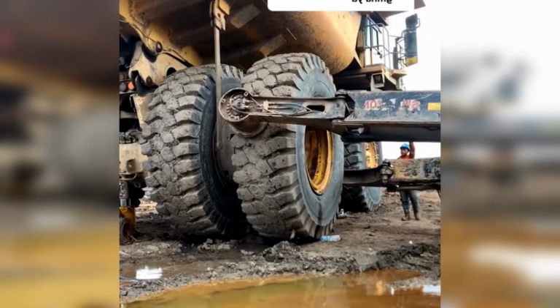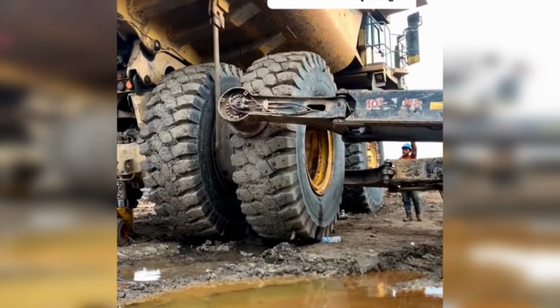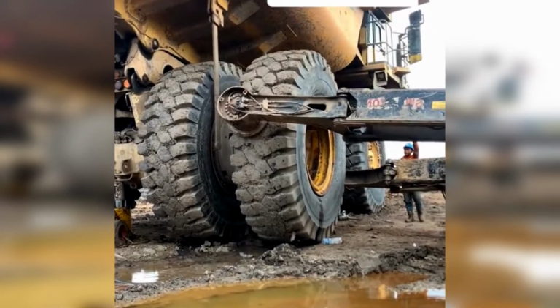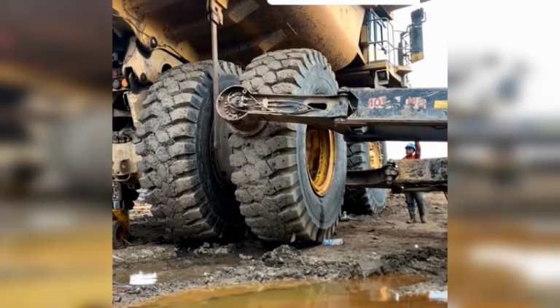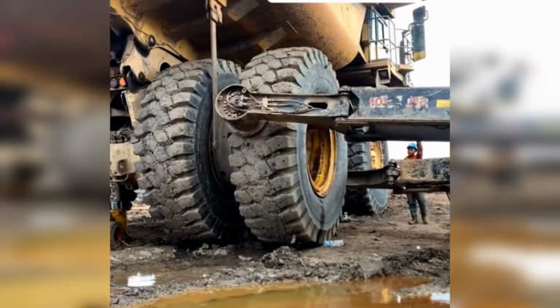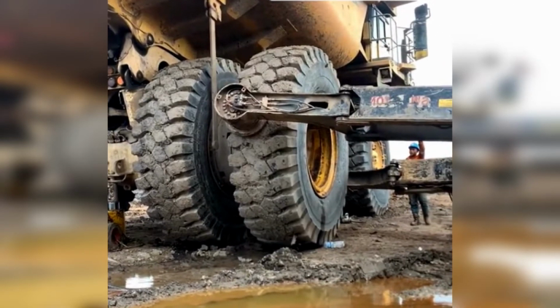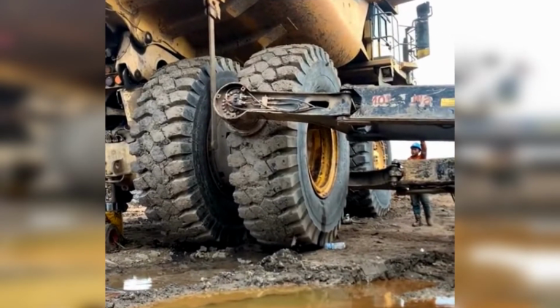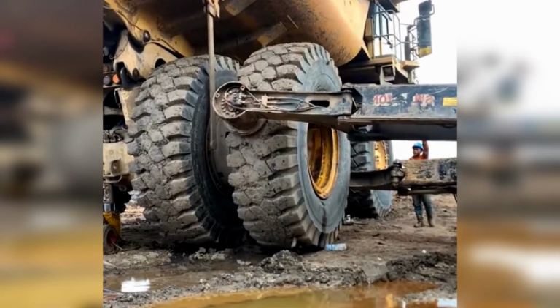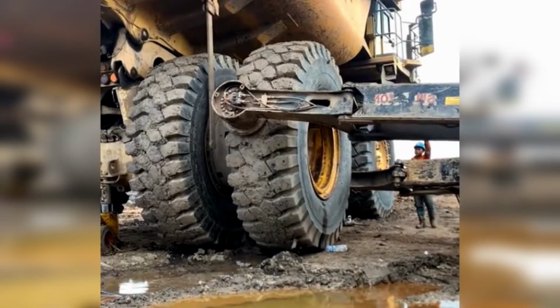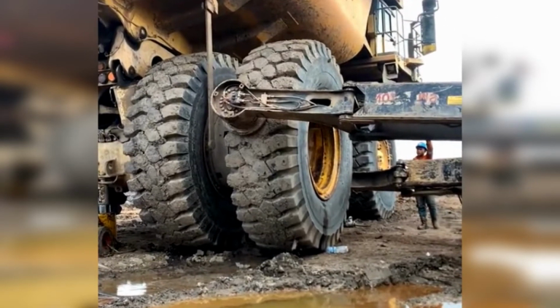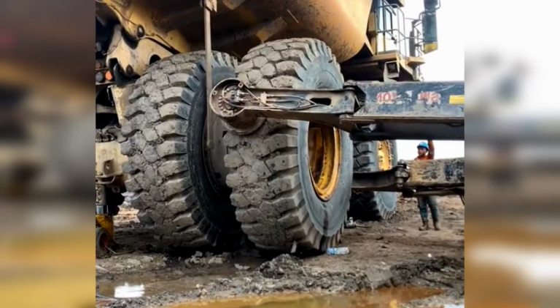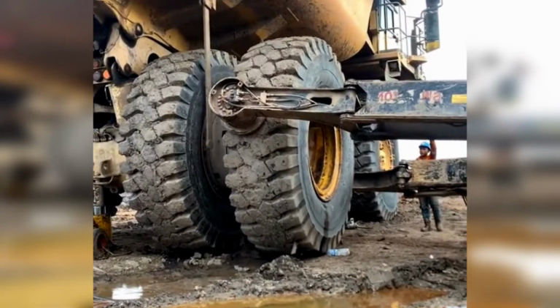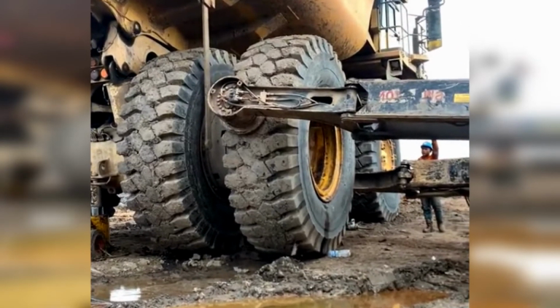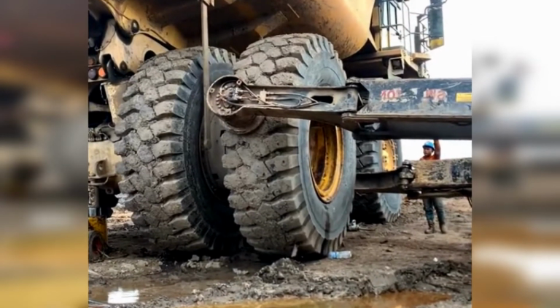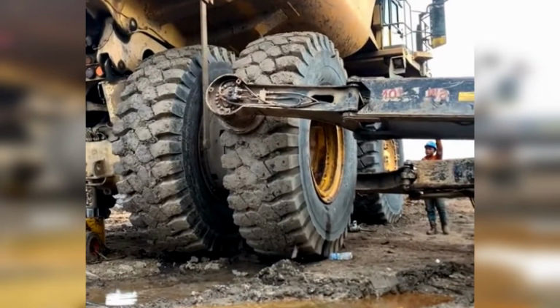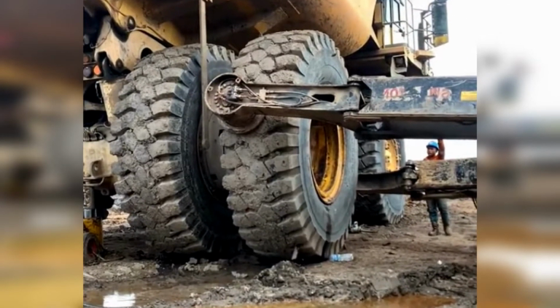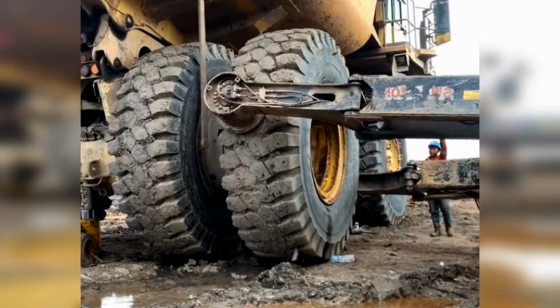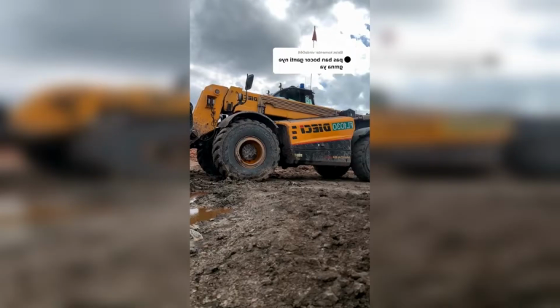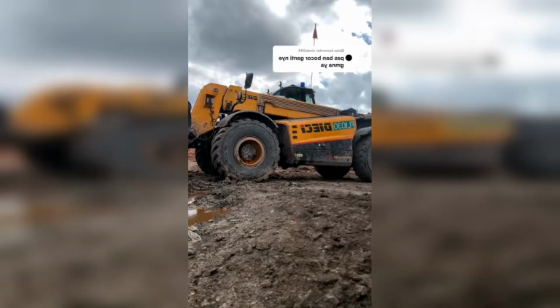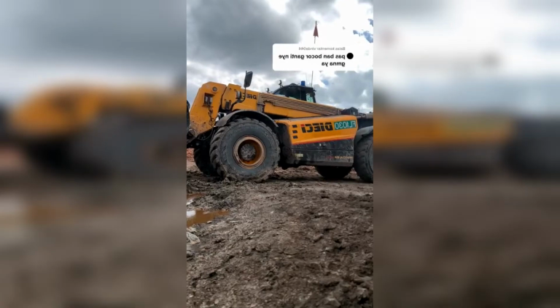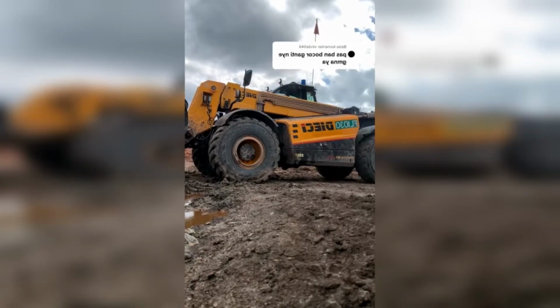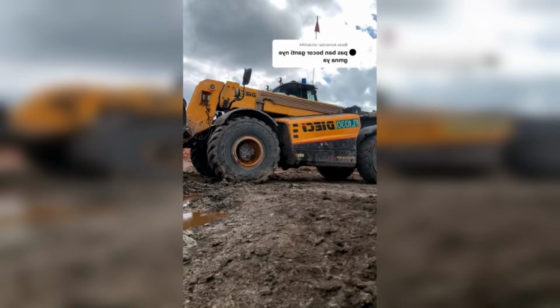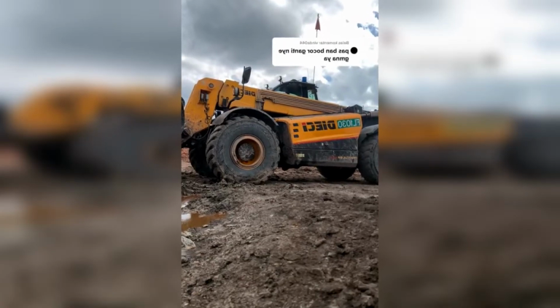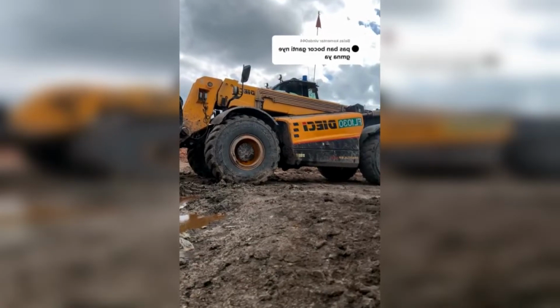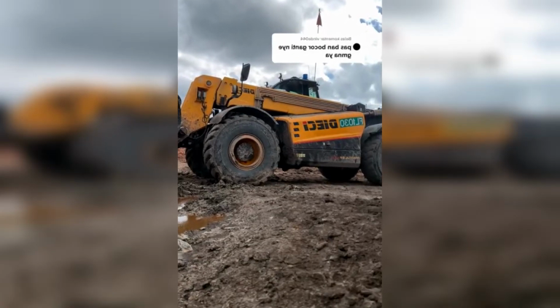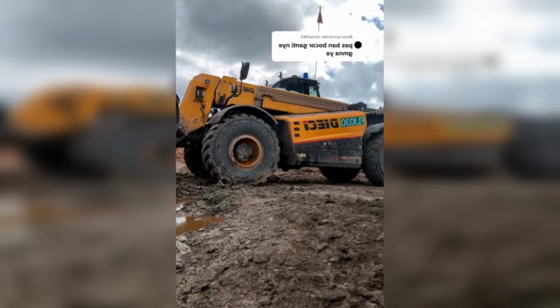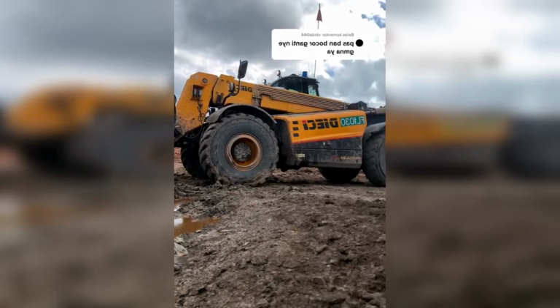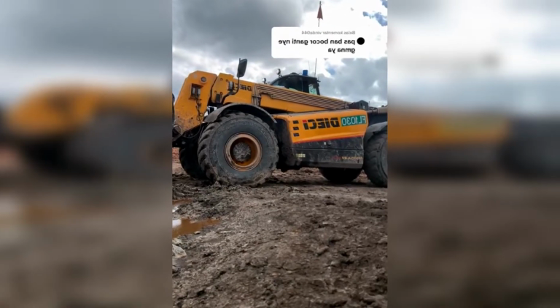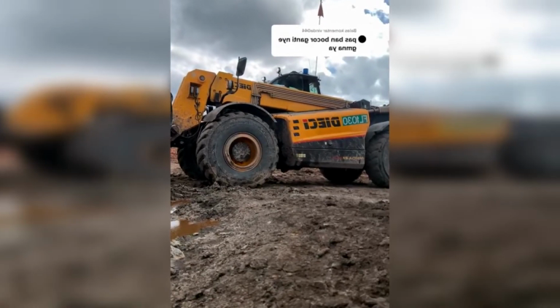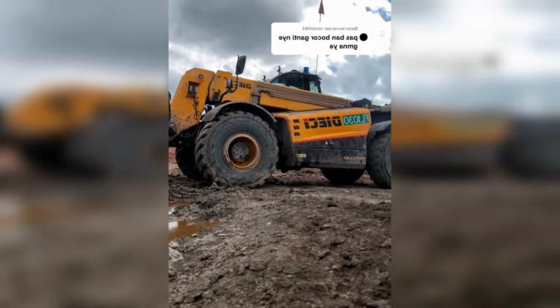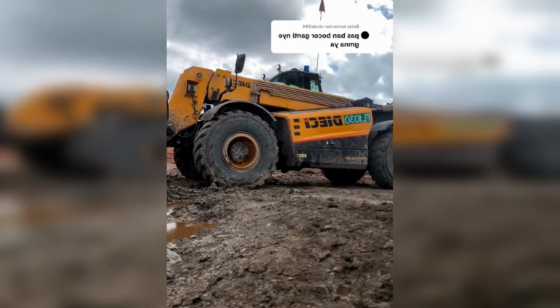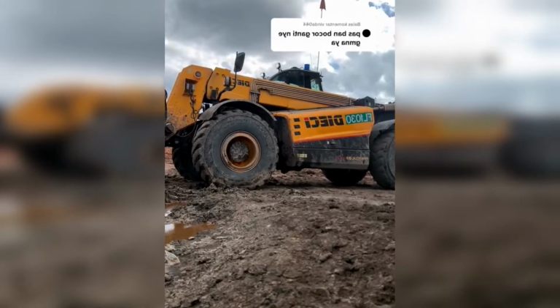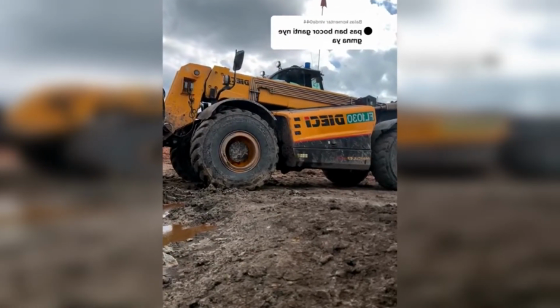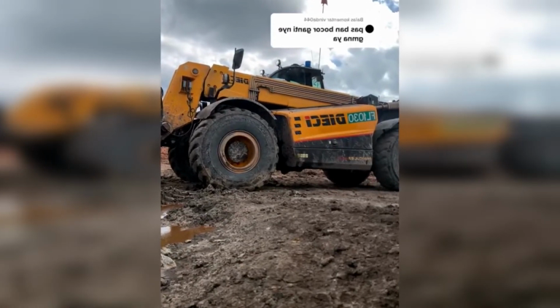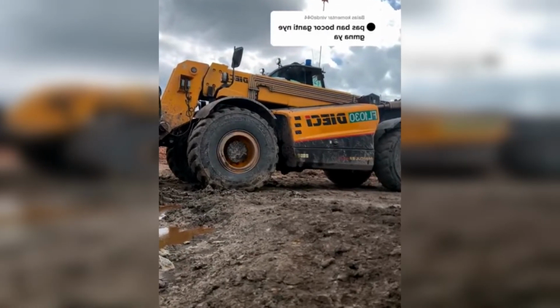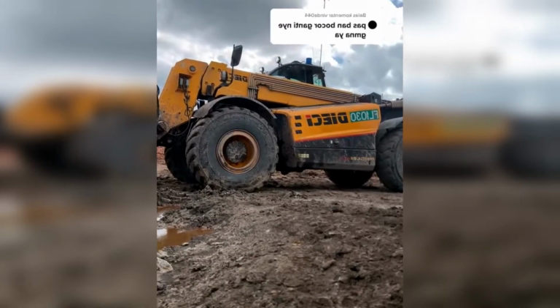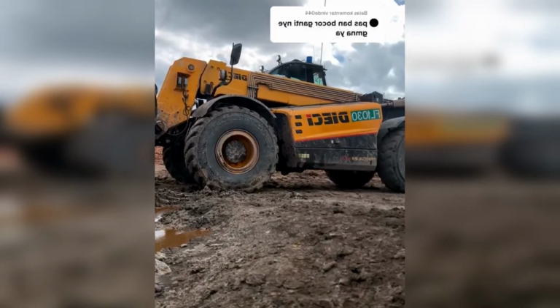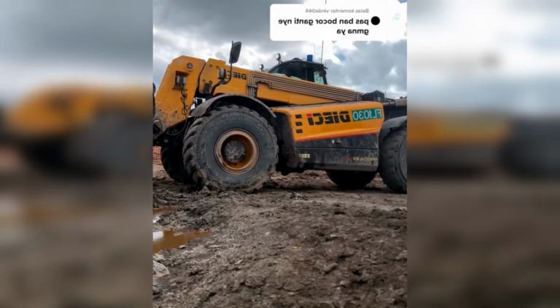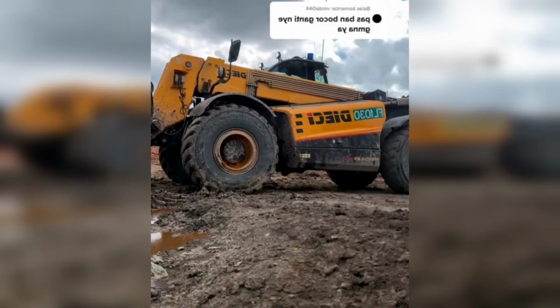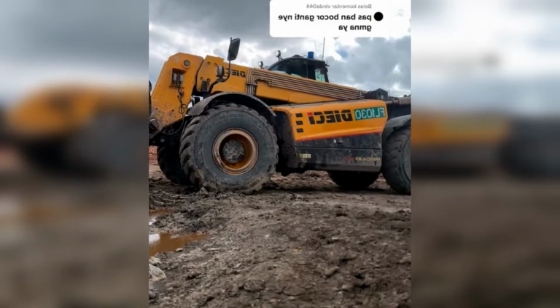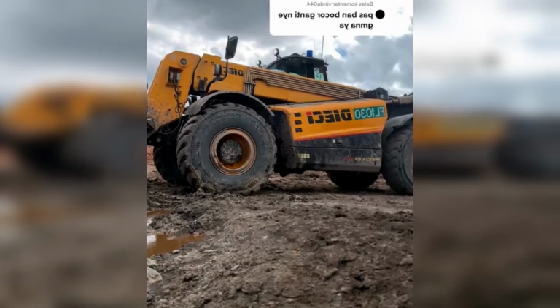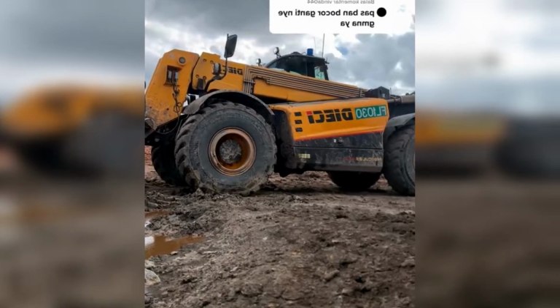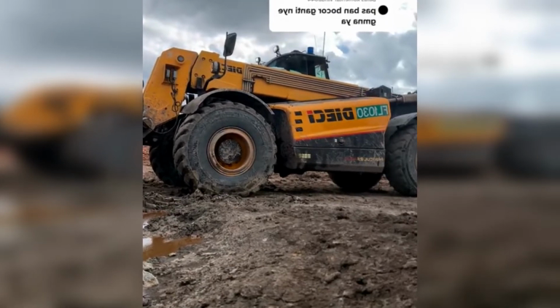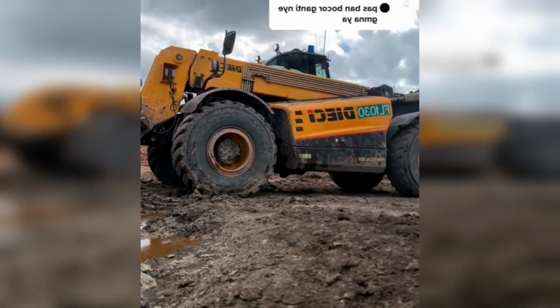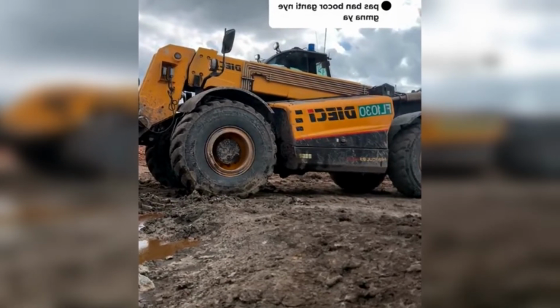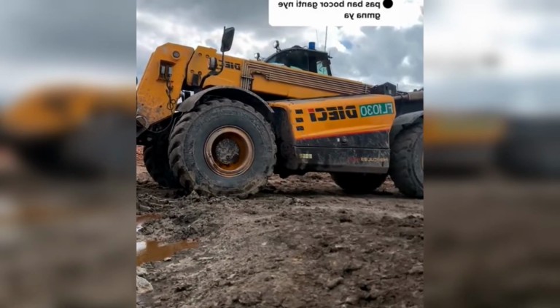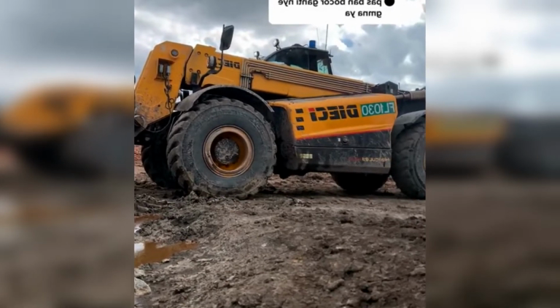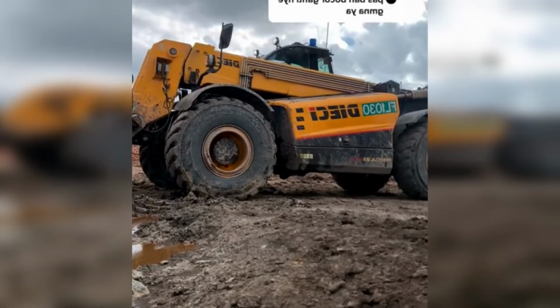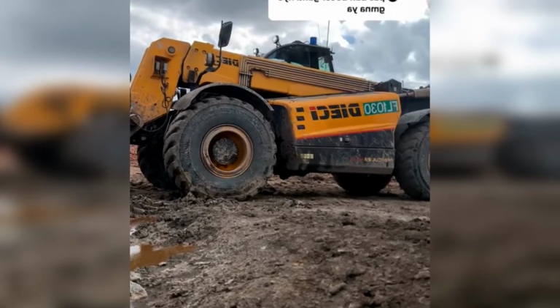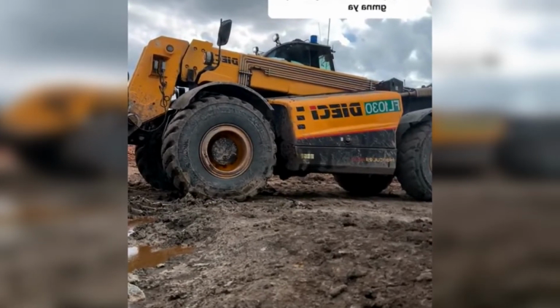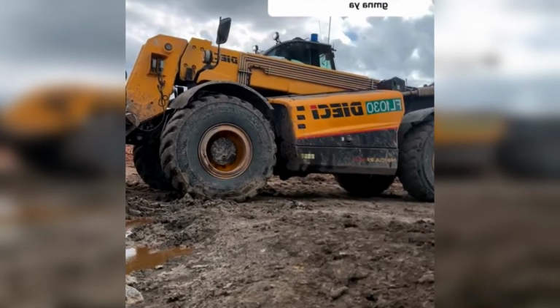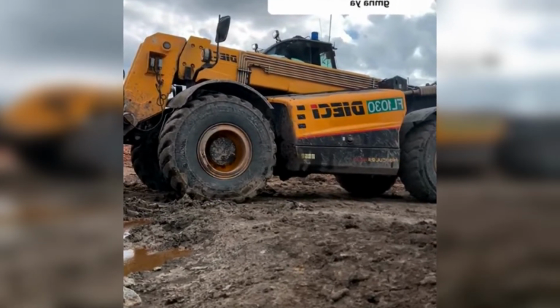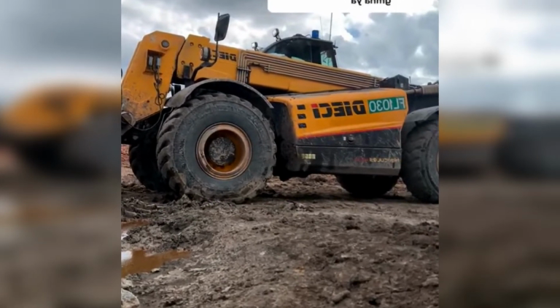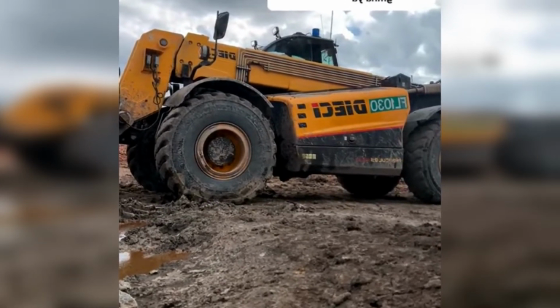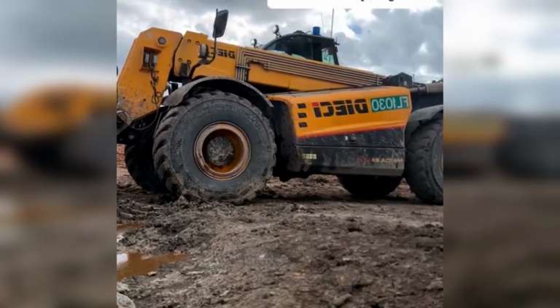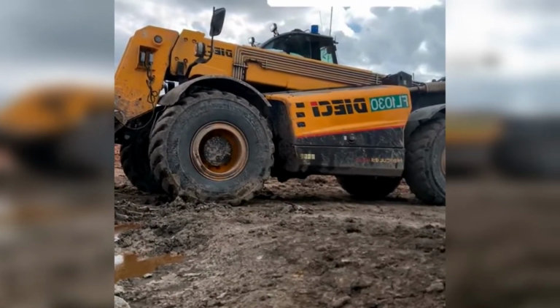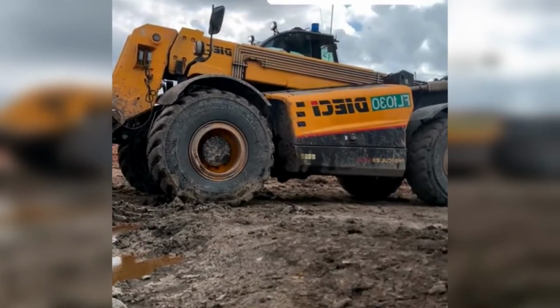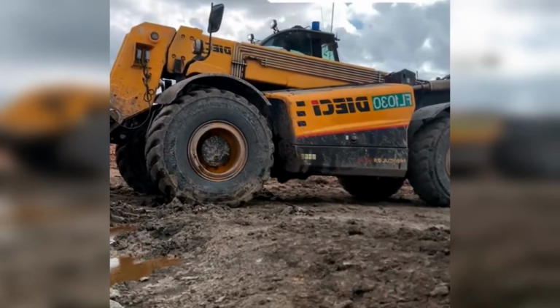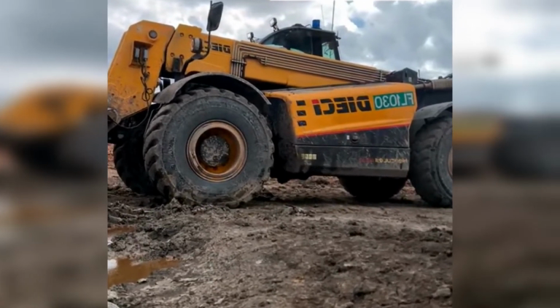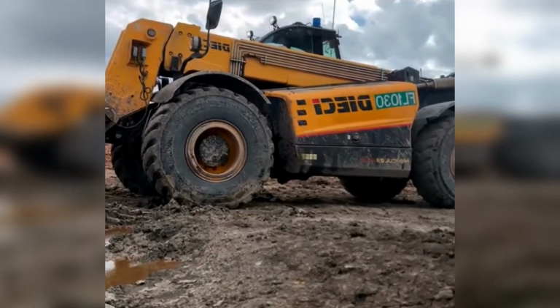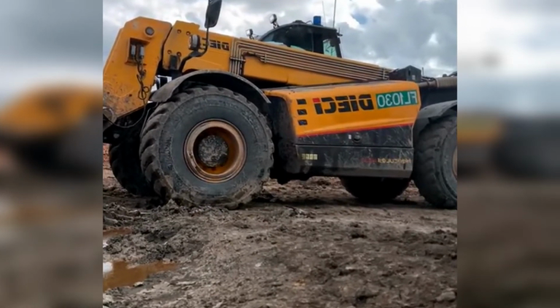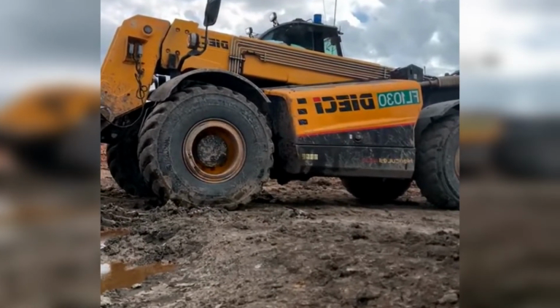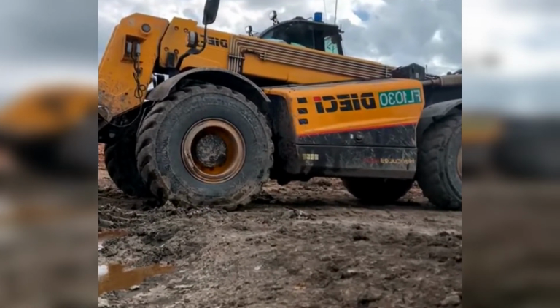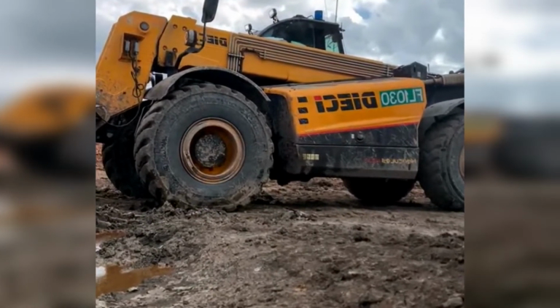The tool clamps one of the wheels, then pulls slowly. Not long after that, the wheel was successfully removed.